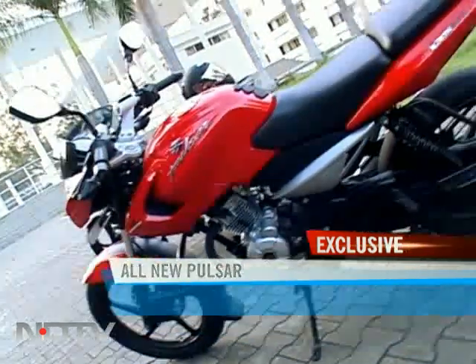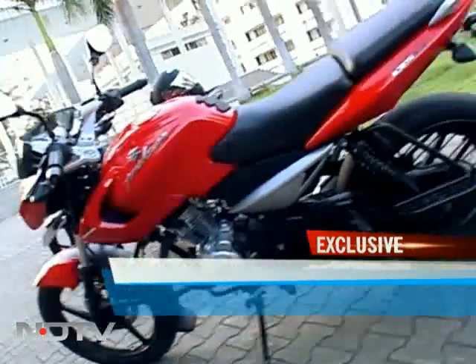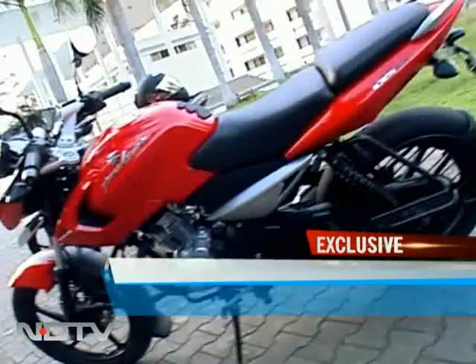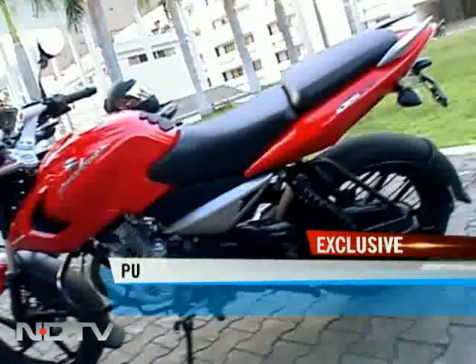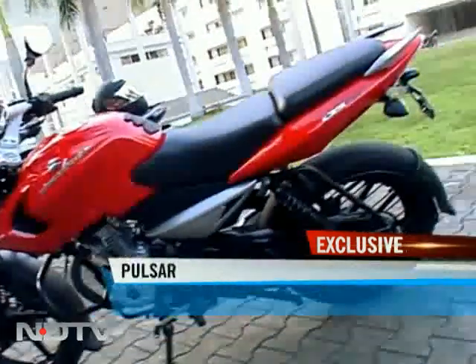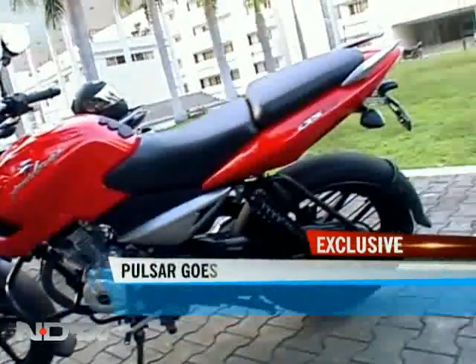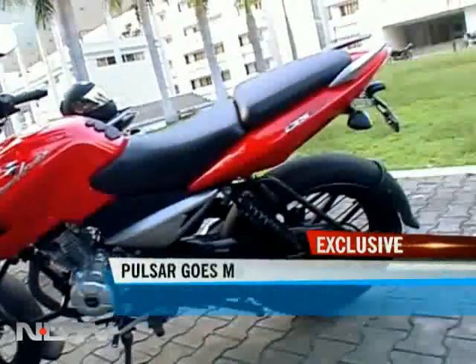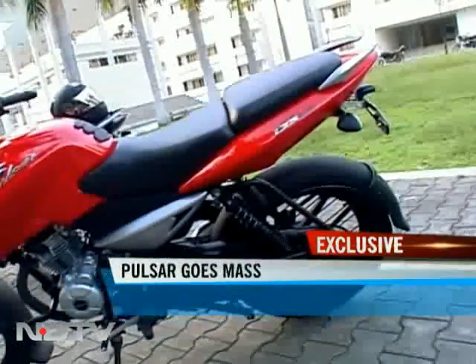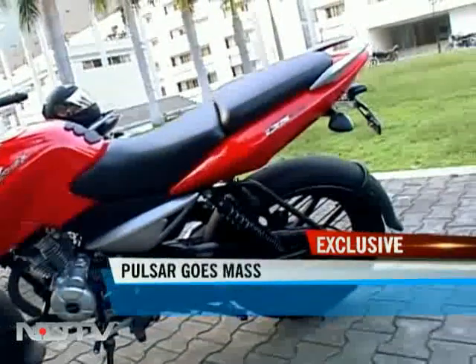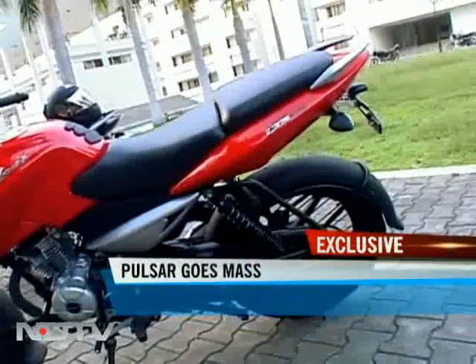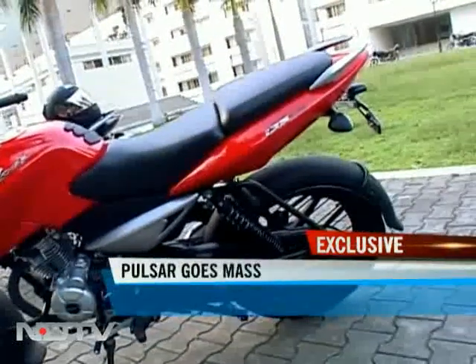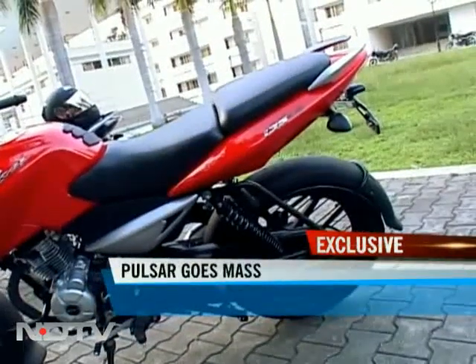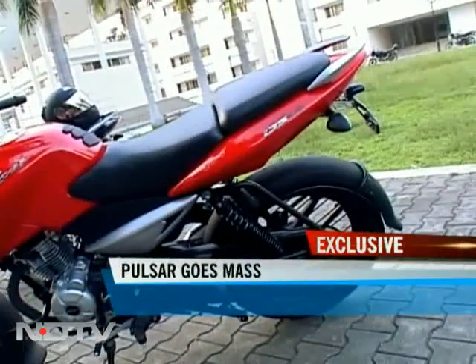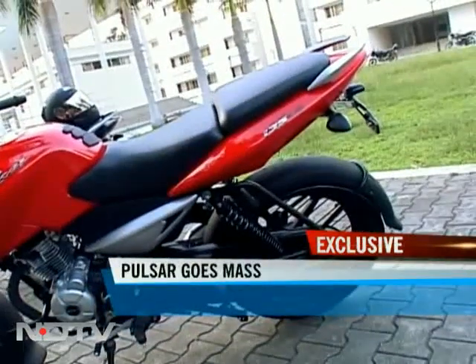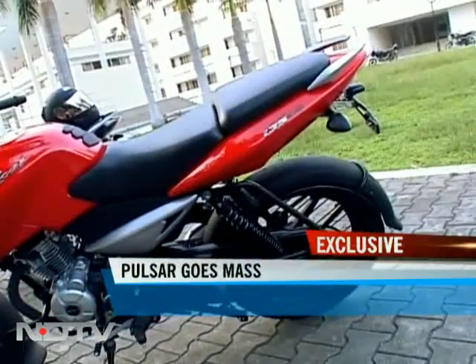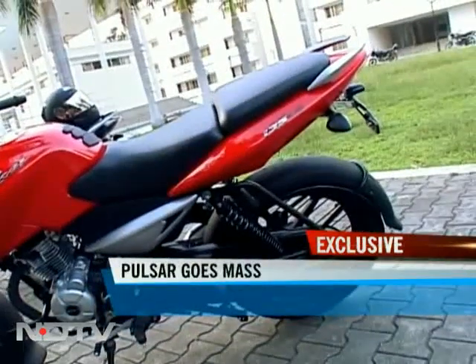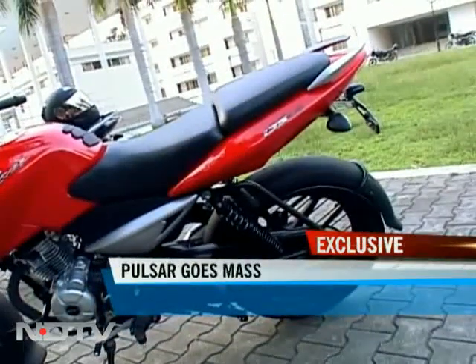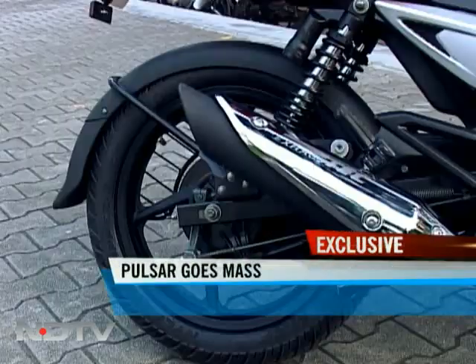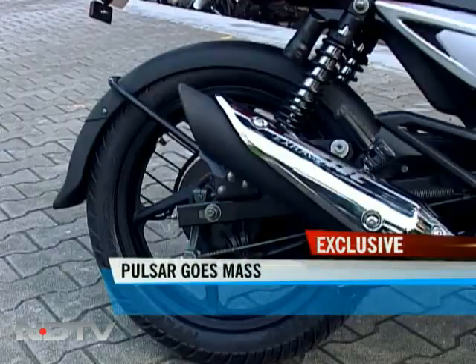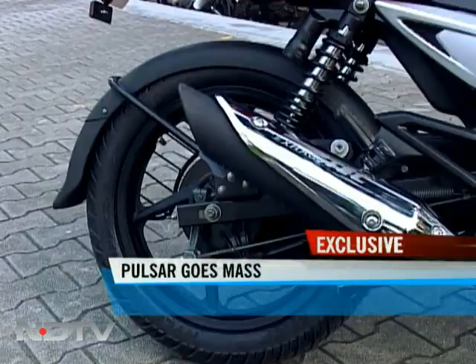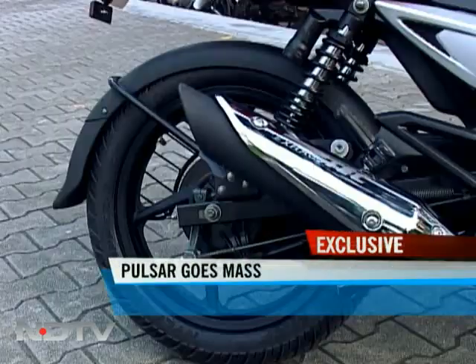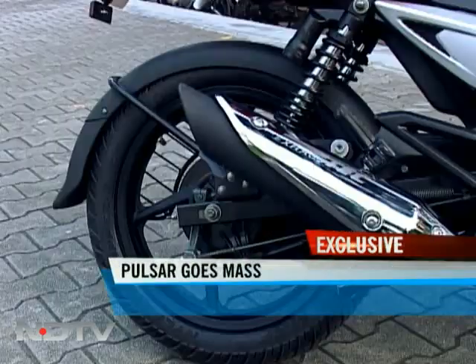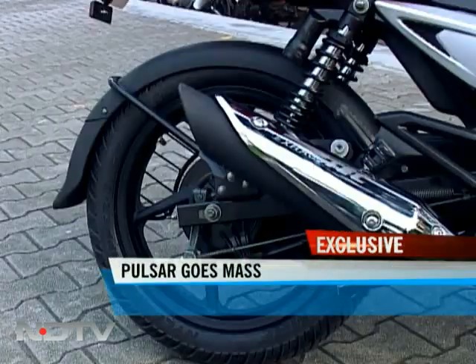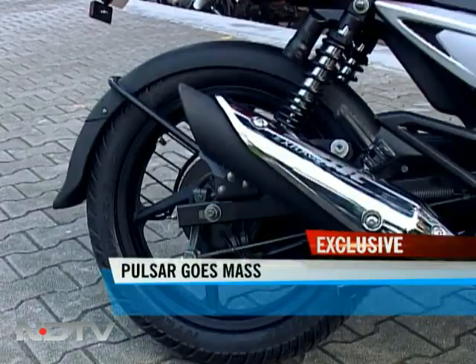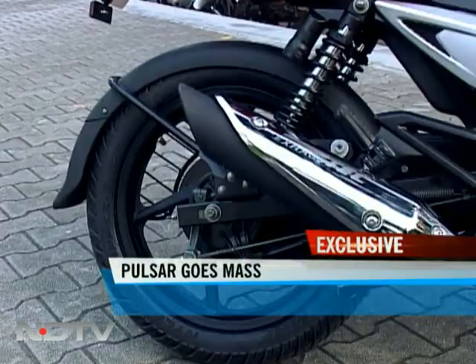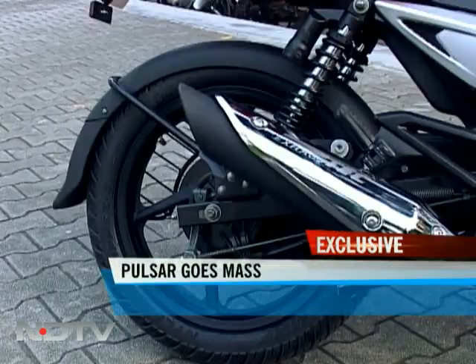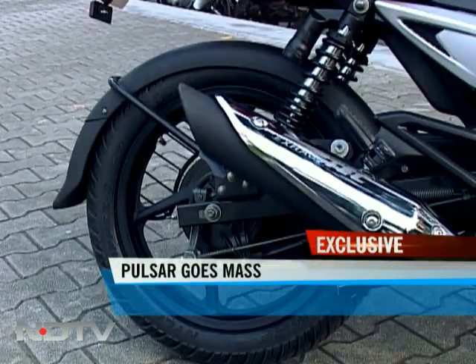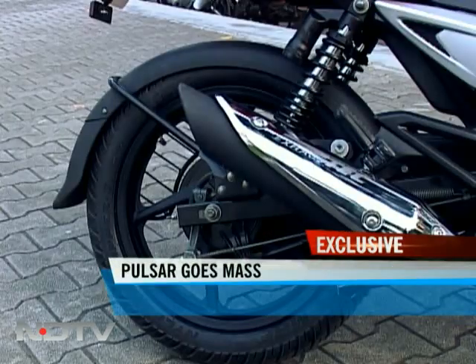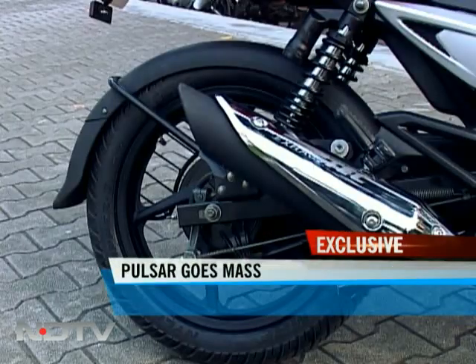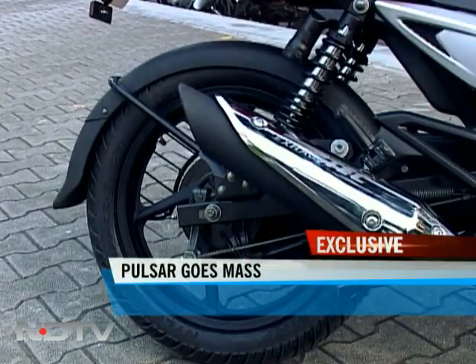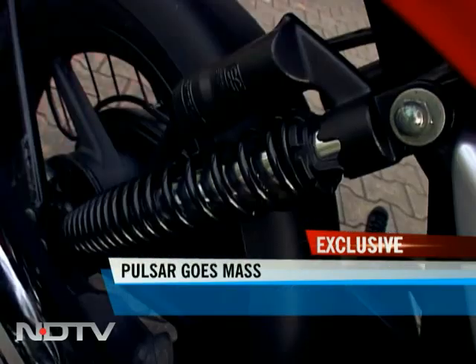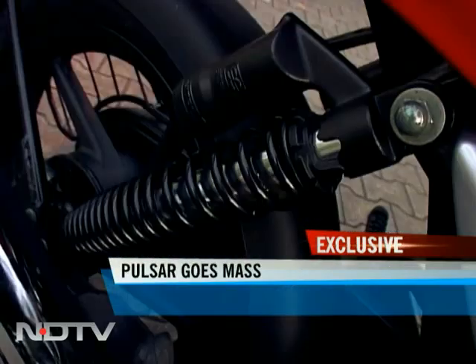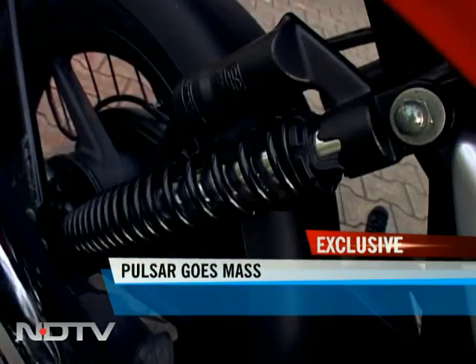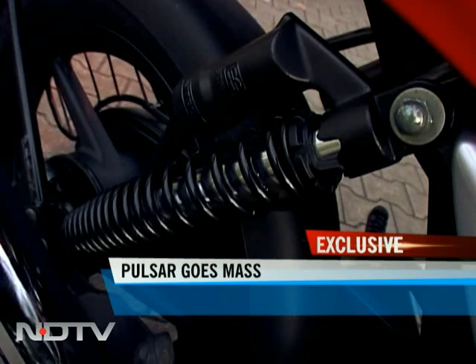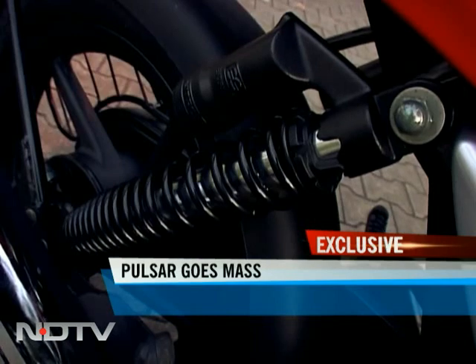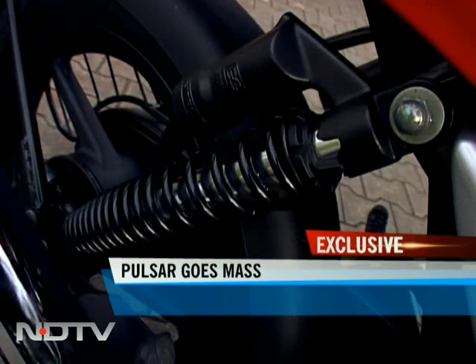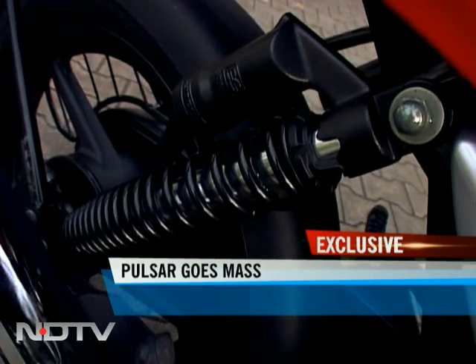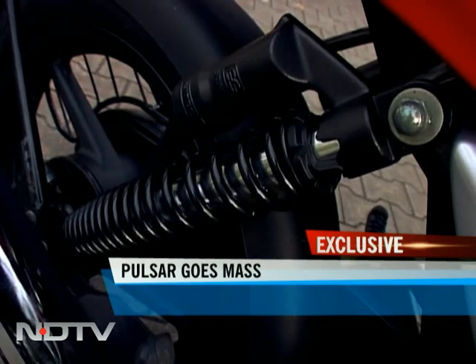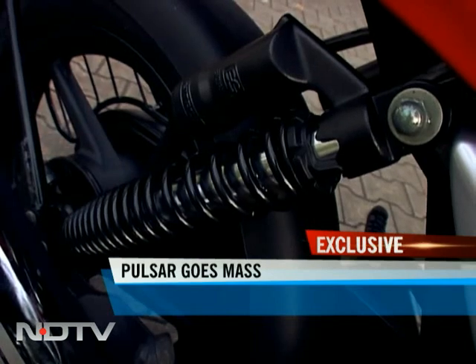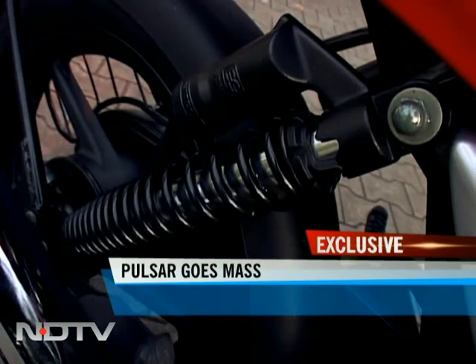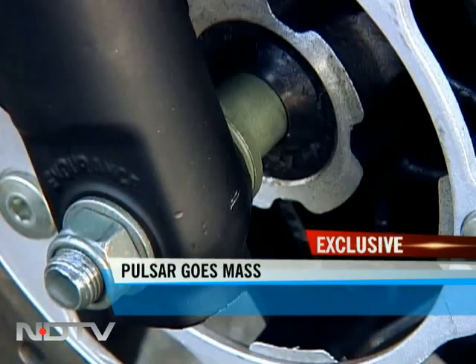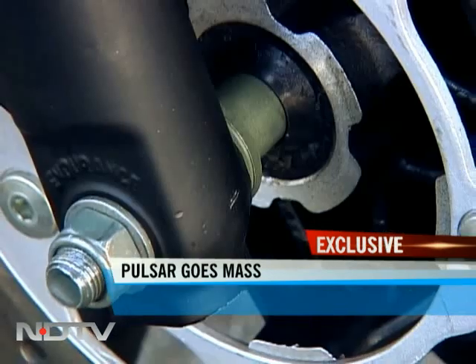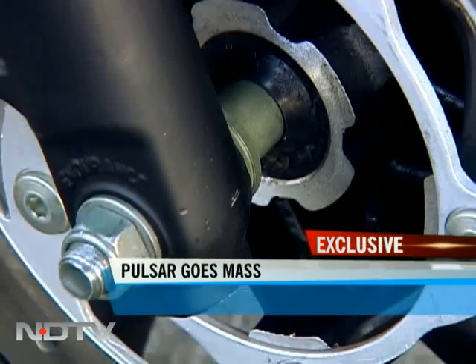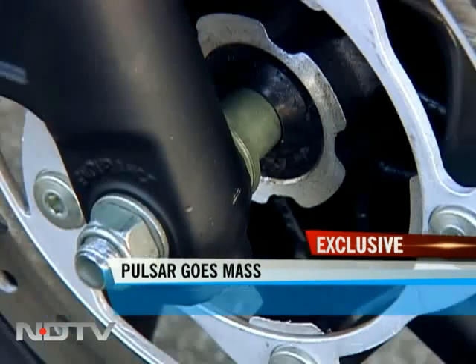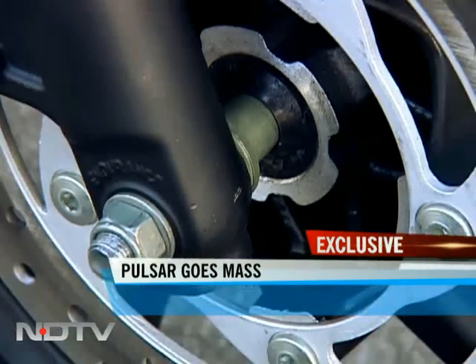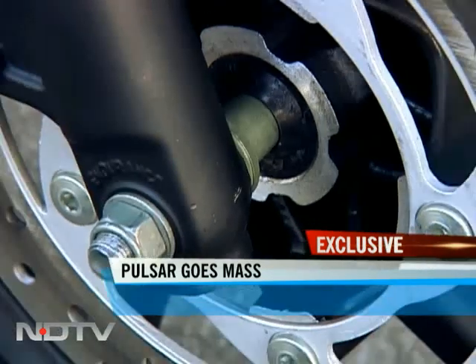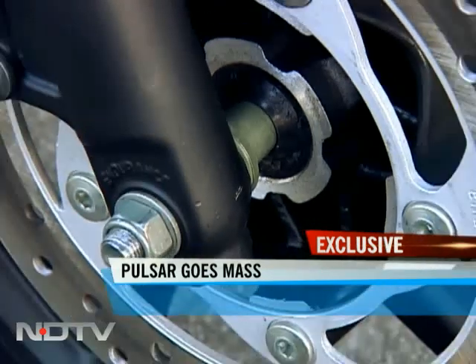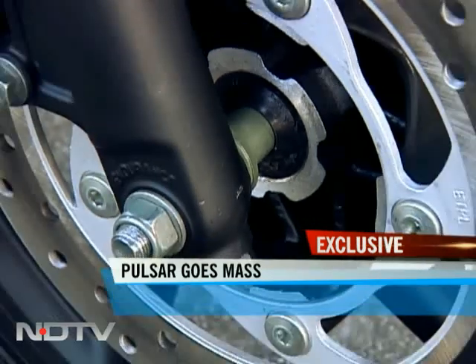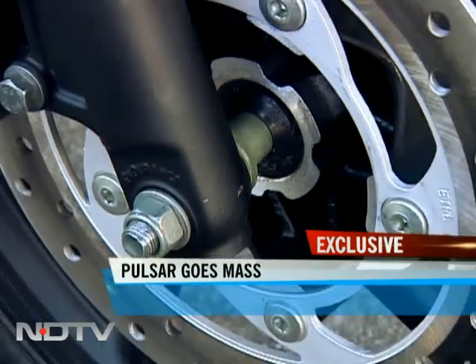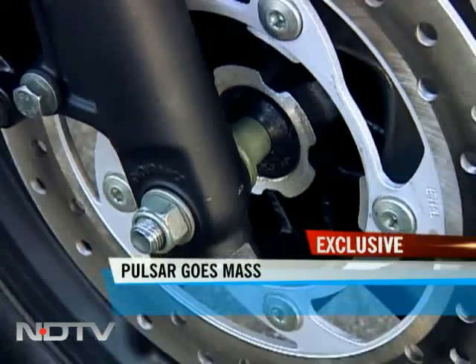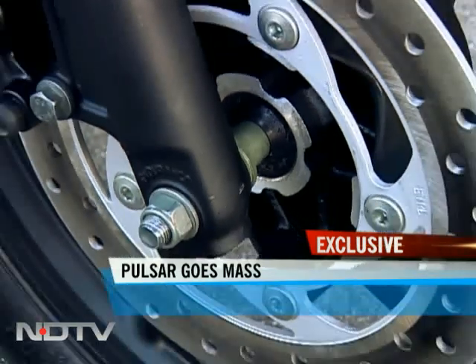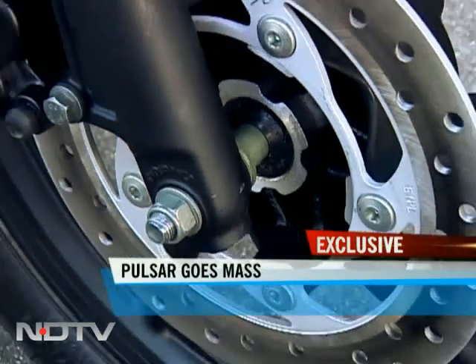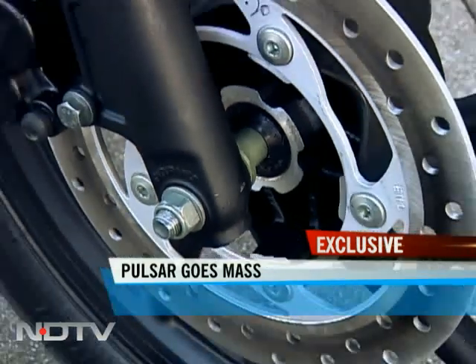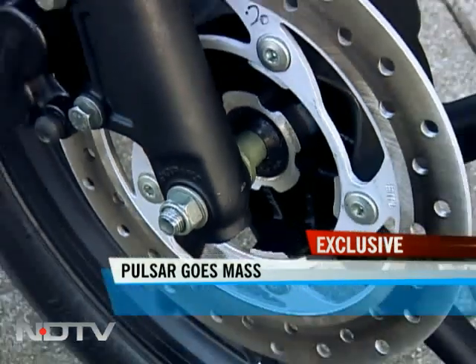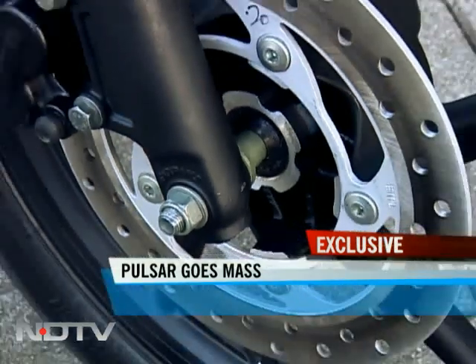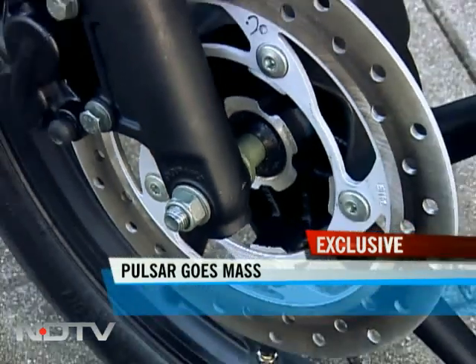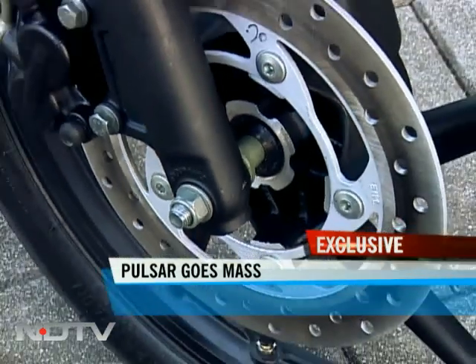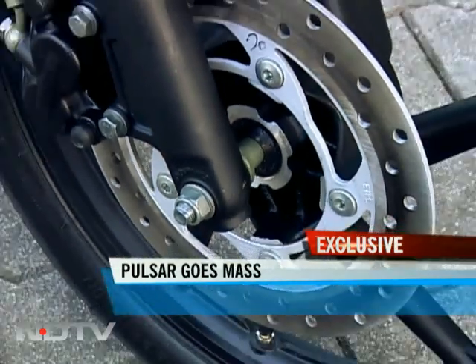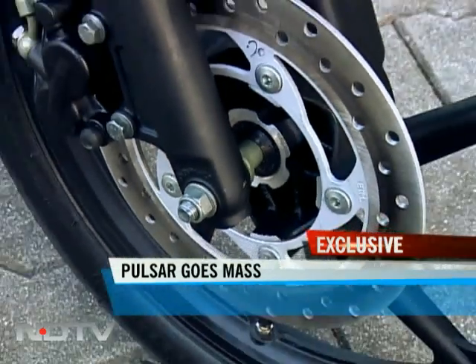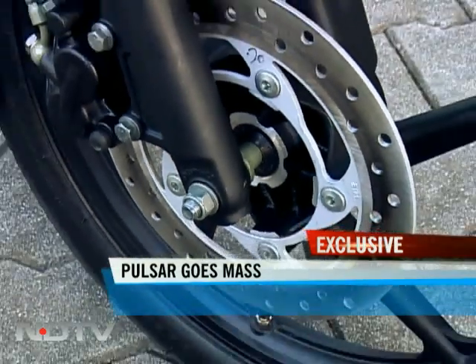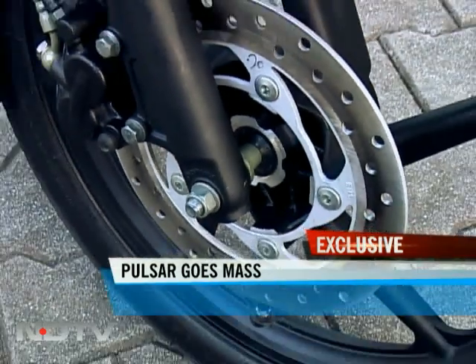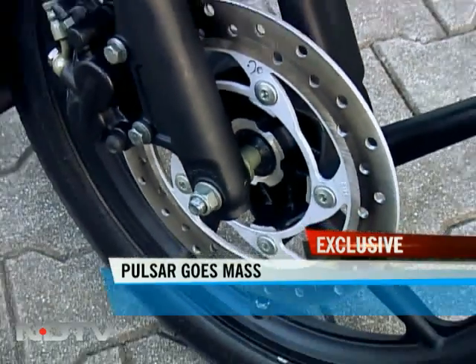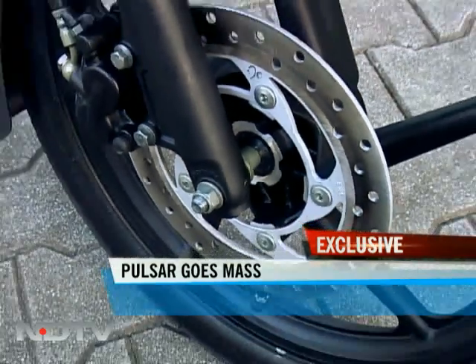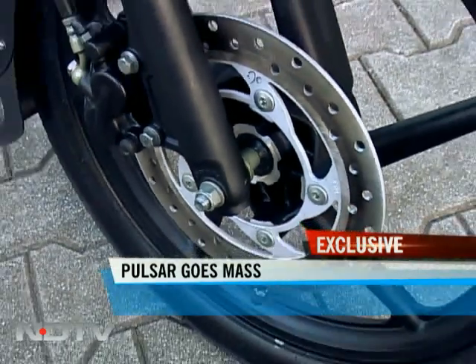The bike is also comfortable since it's got gas-charged nitrous shock absorbers at the rear and 240mm disc brakes in the front.